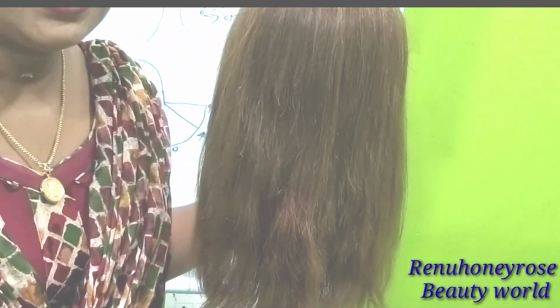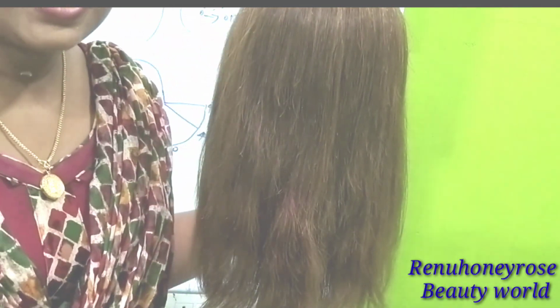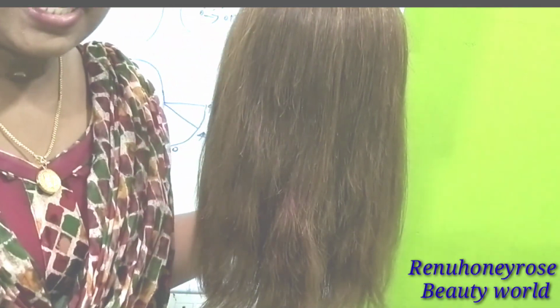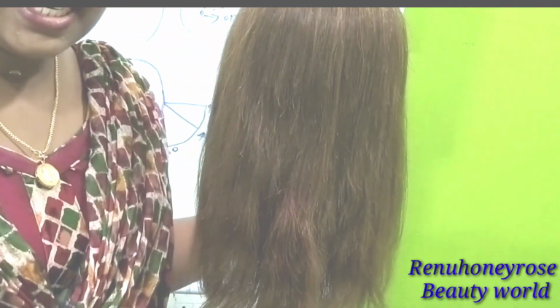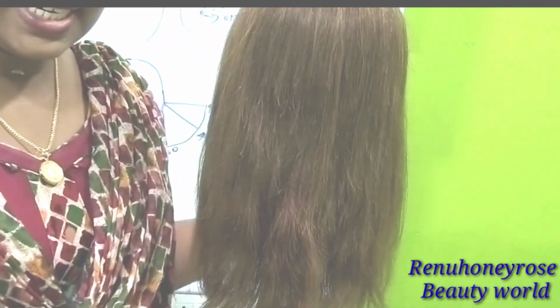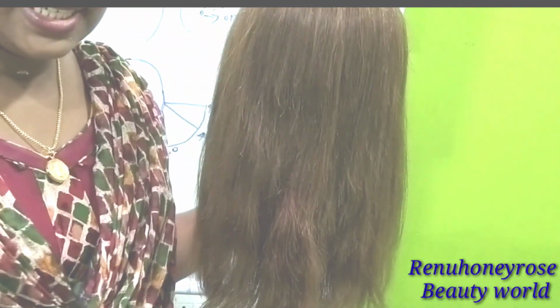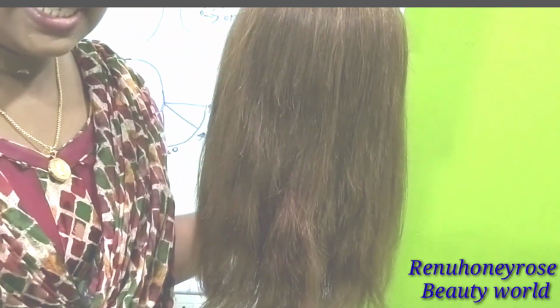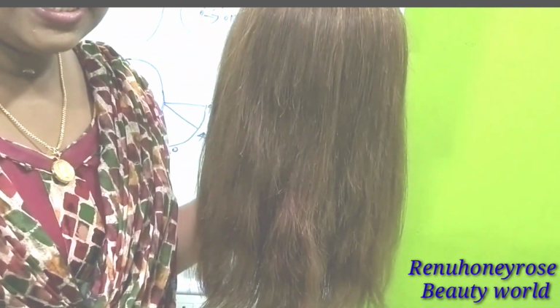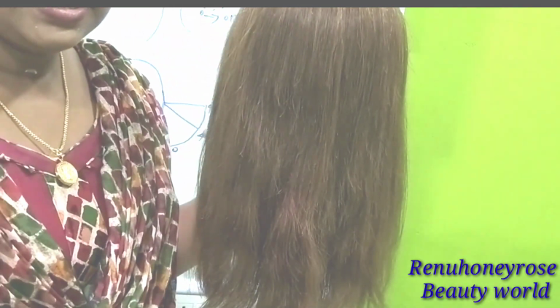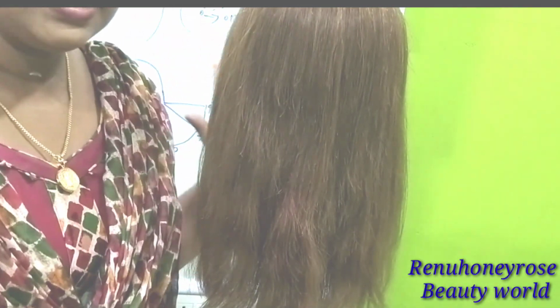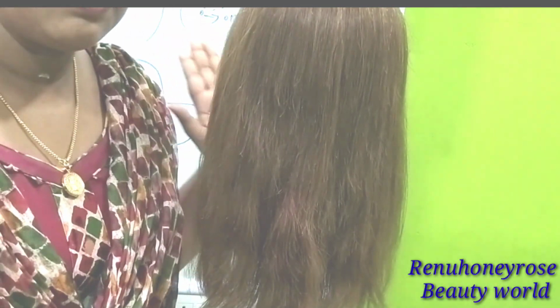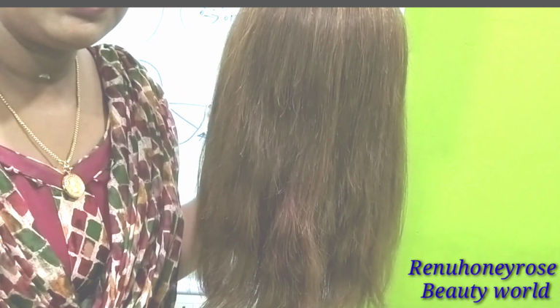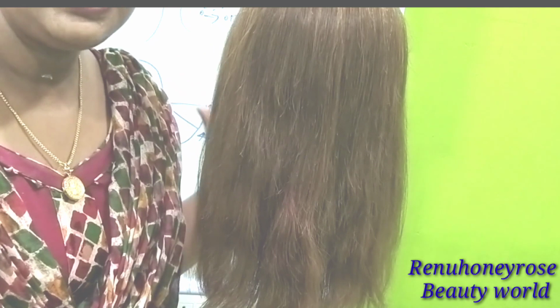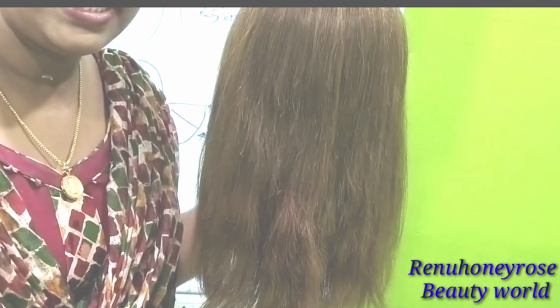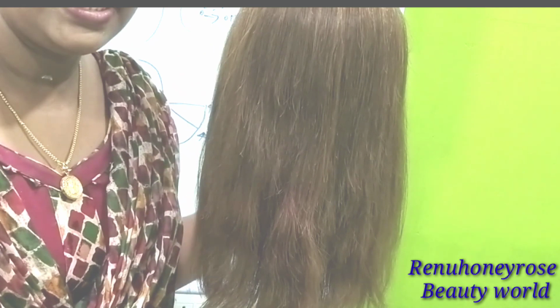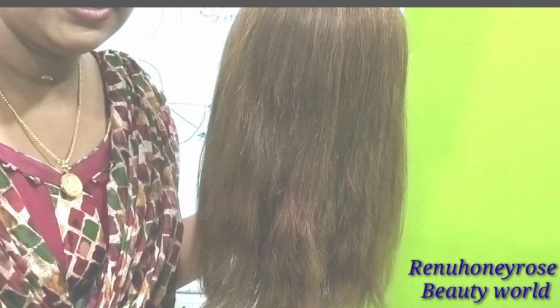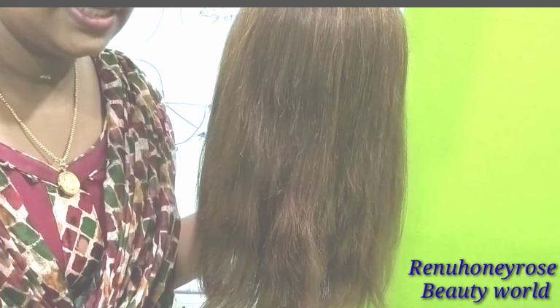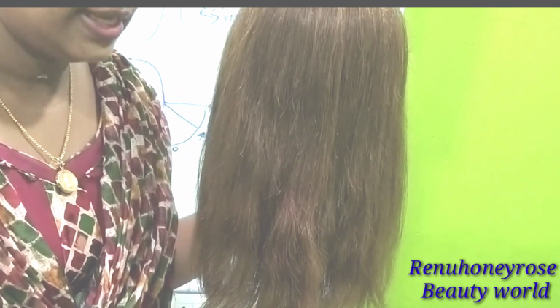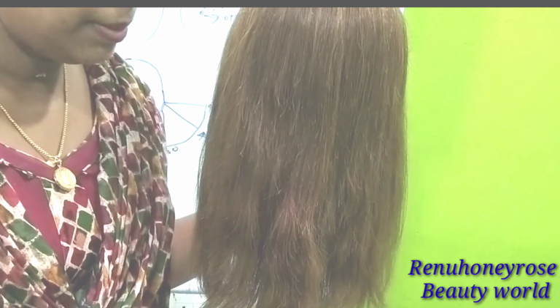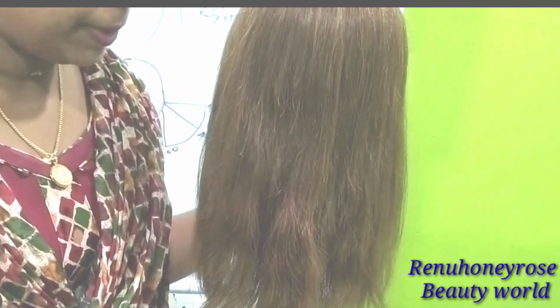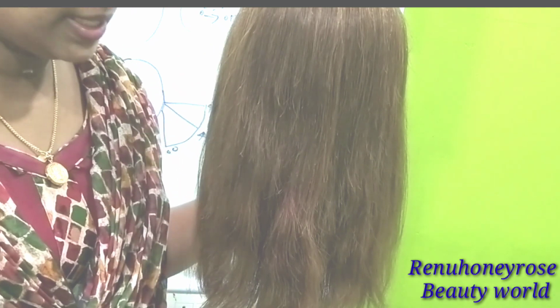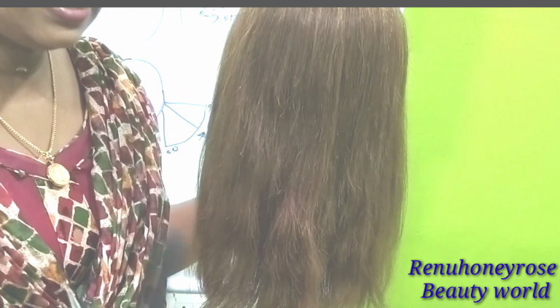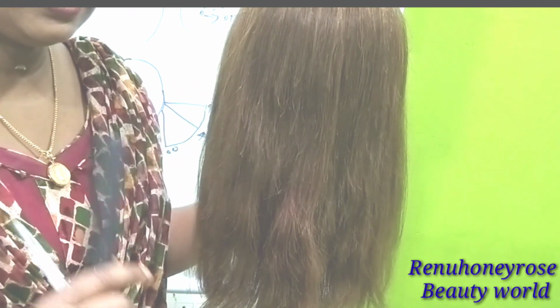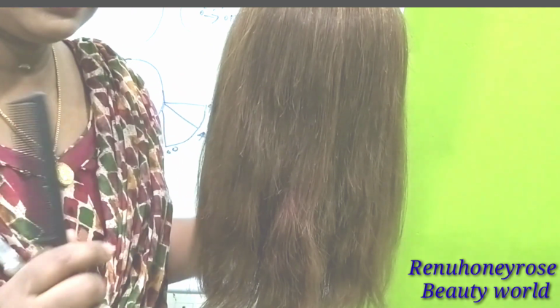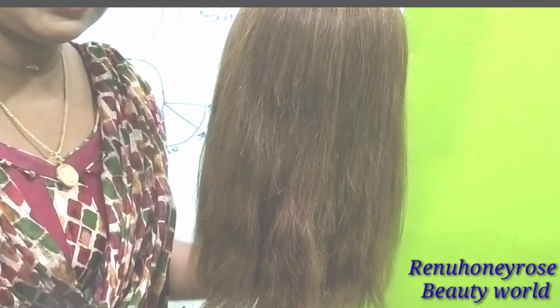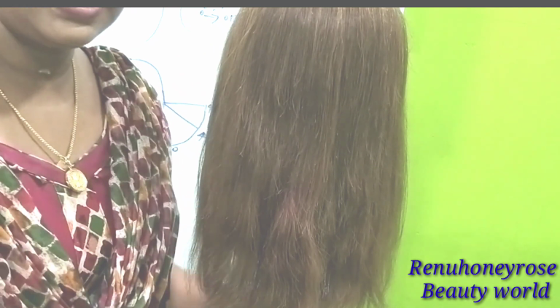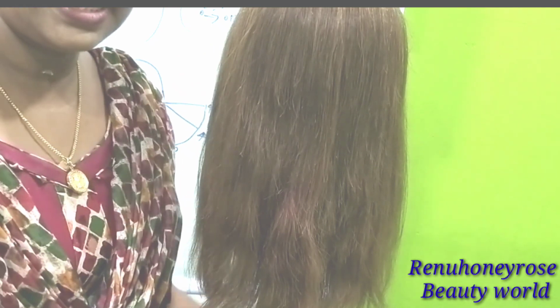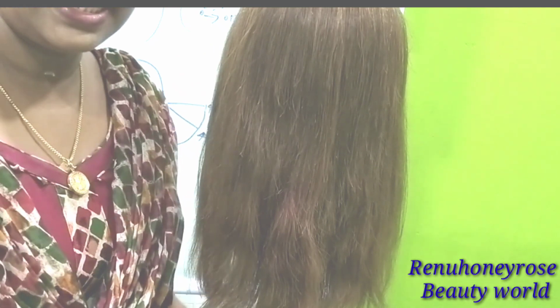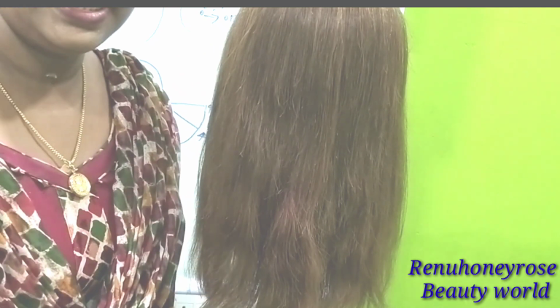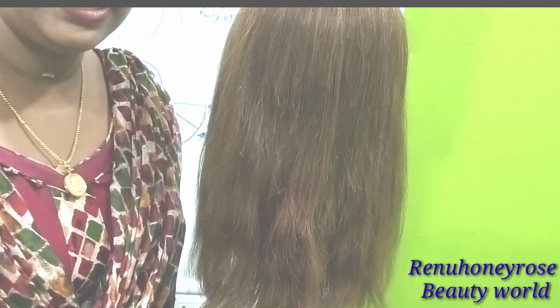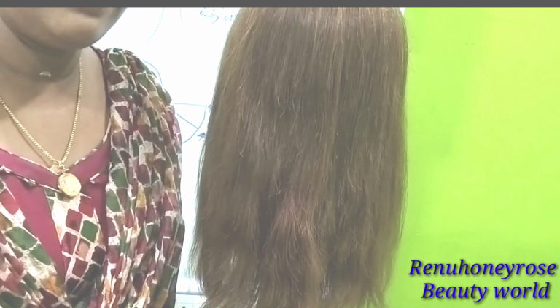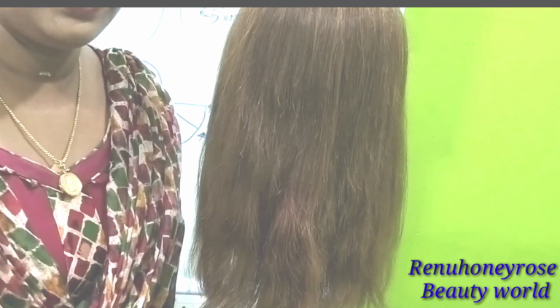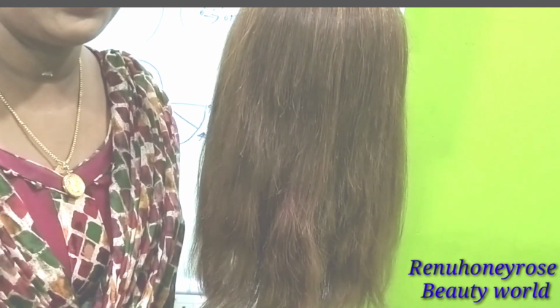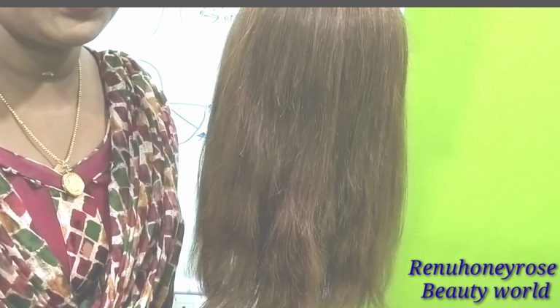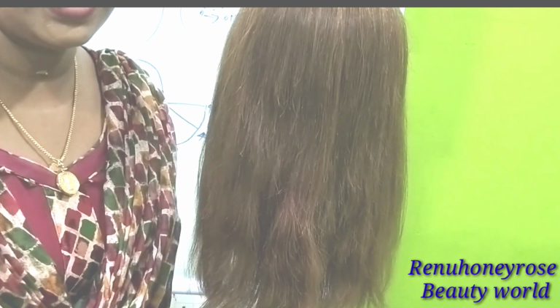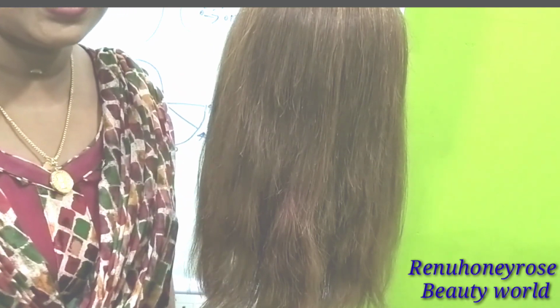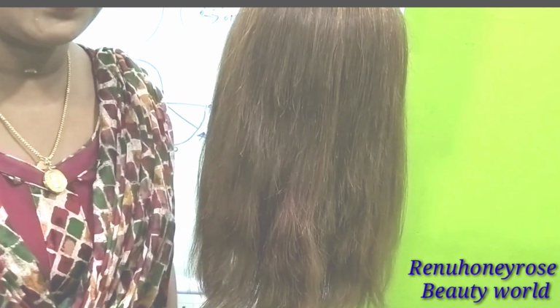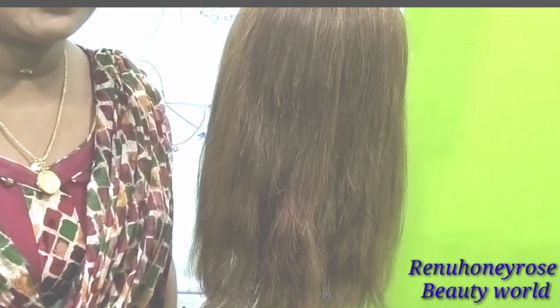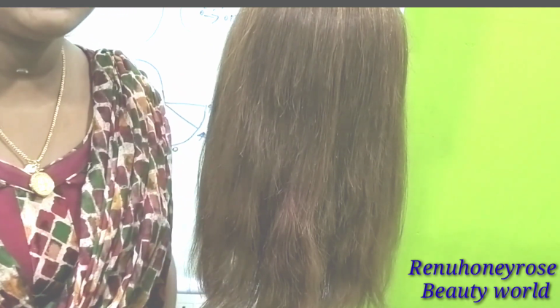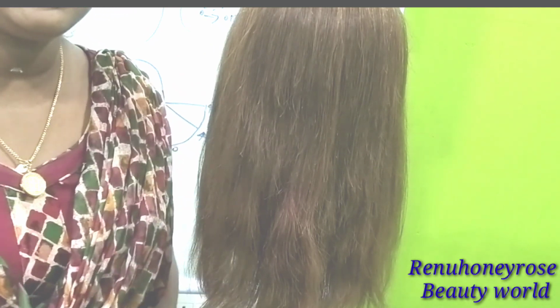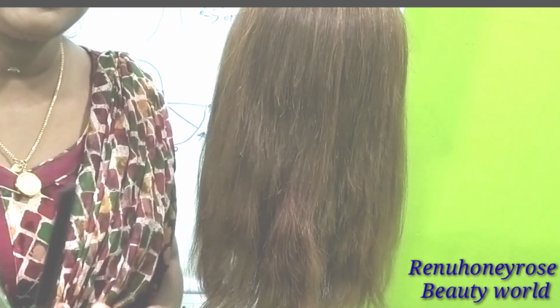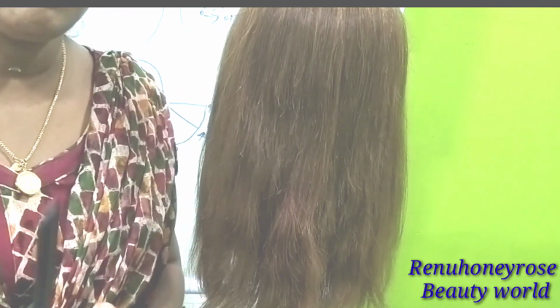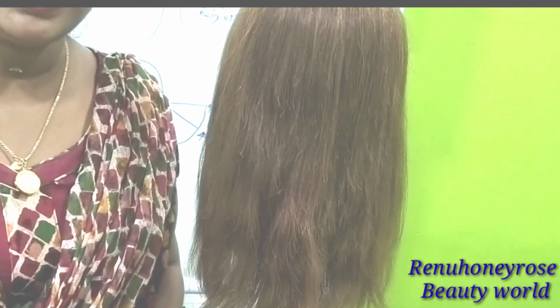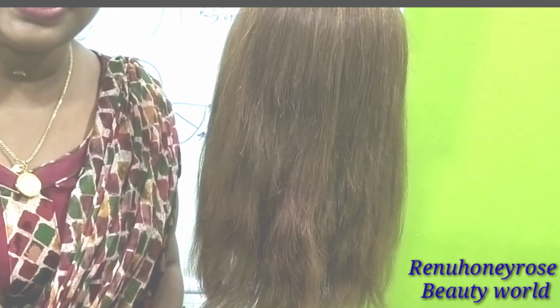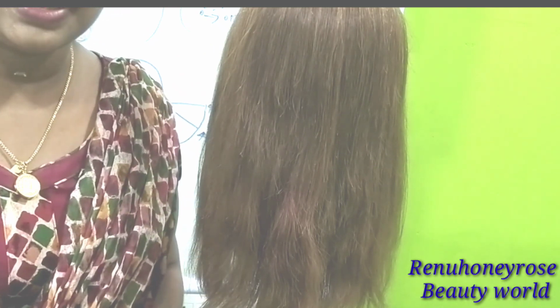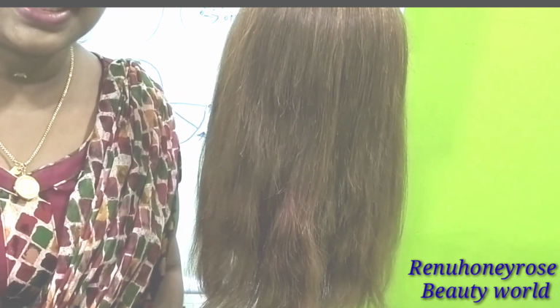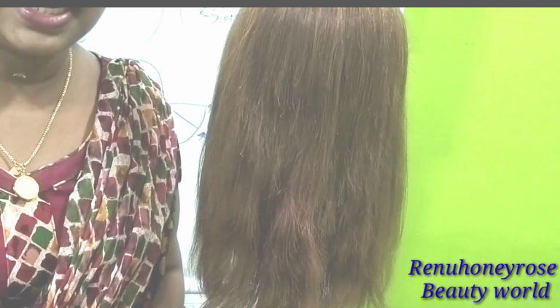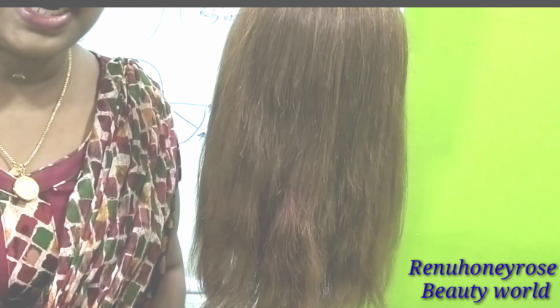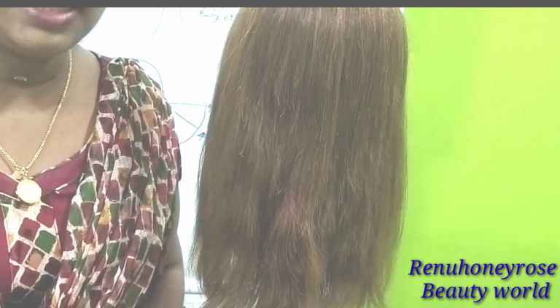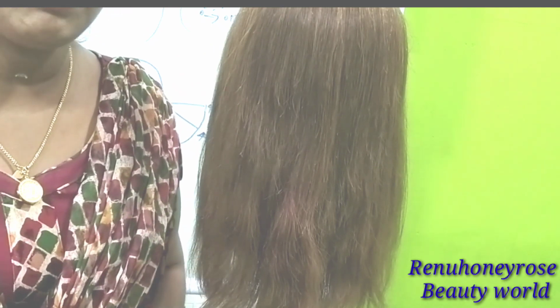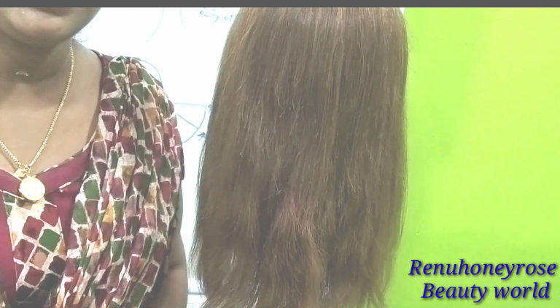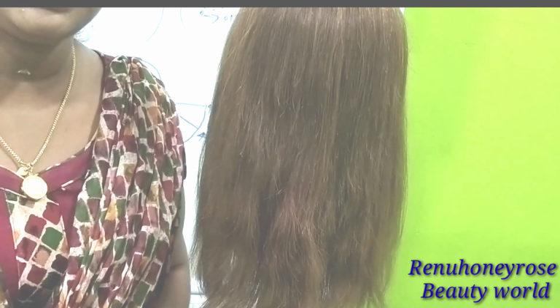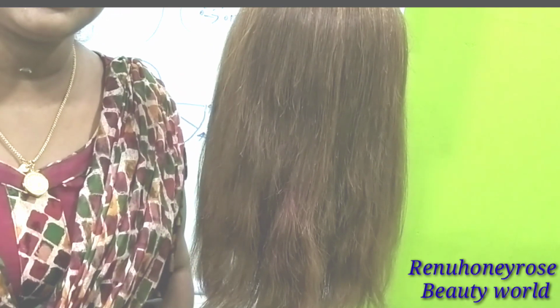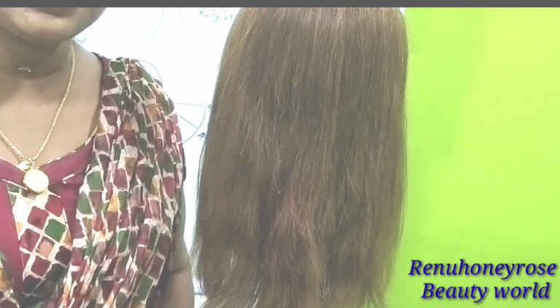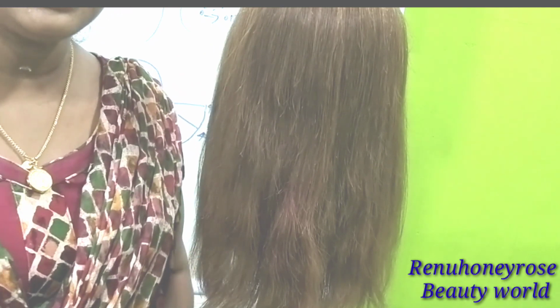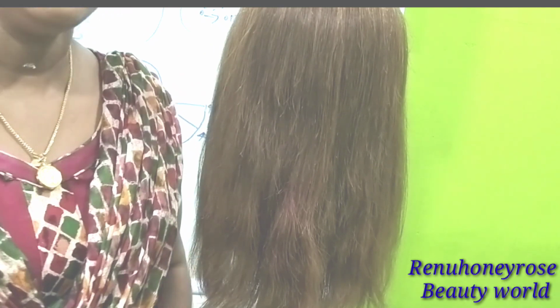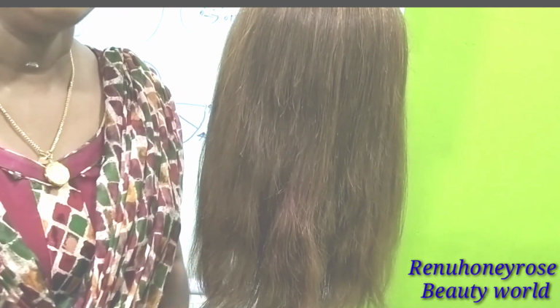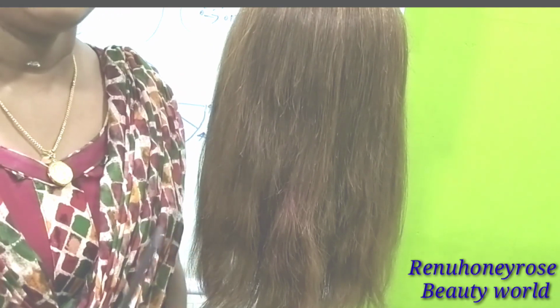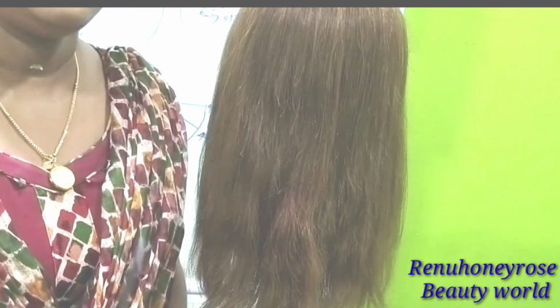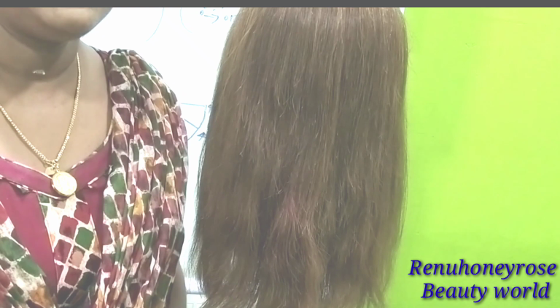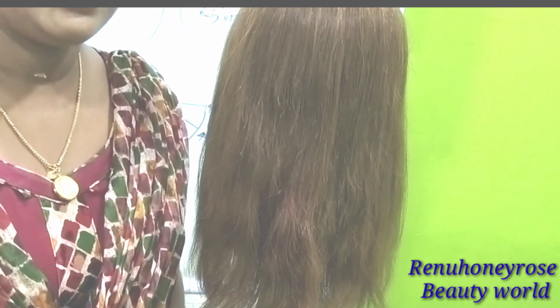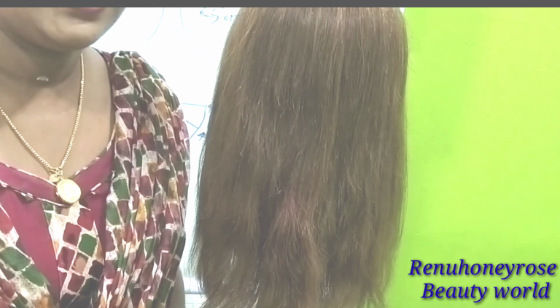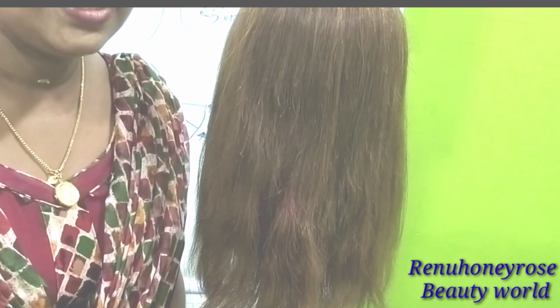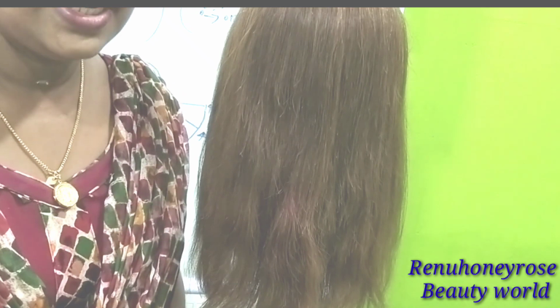I am going to cut straight hair. Once you are able to do the hair cut, this is how I cut the hair.